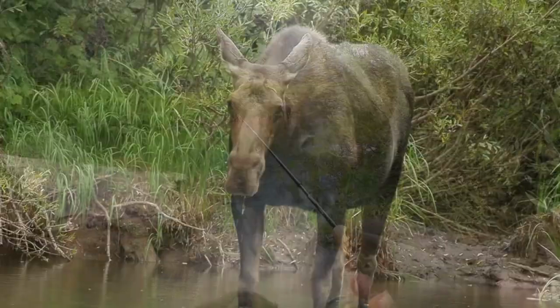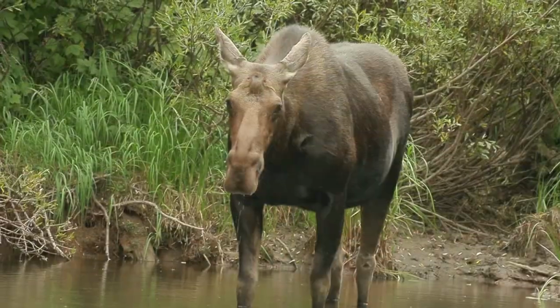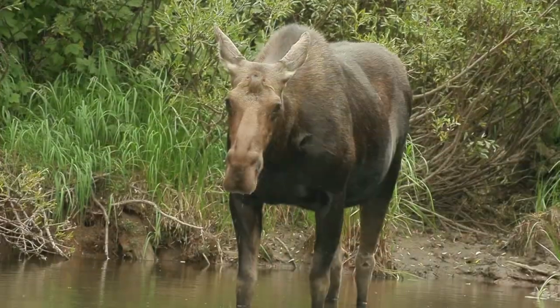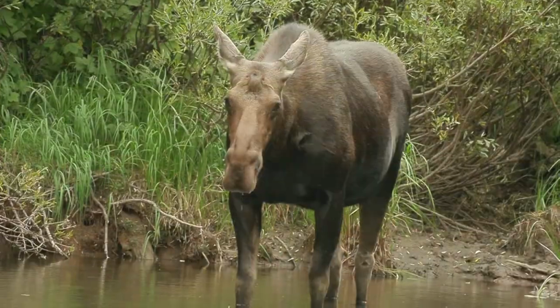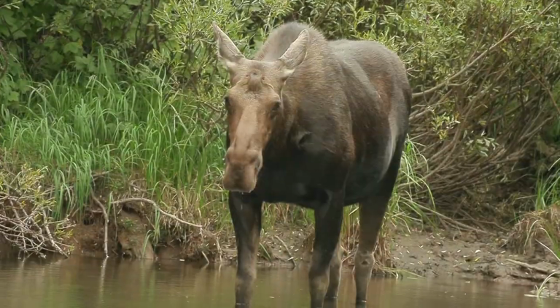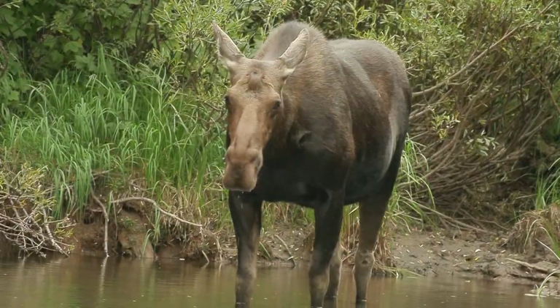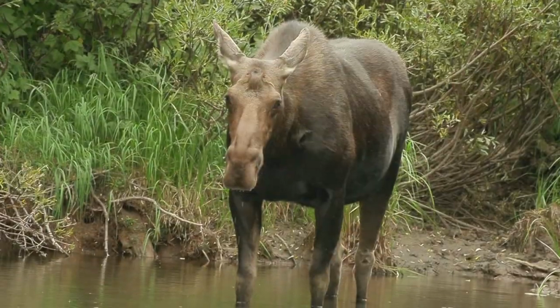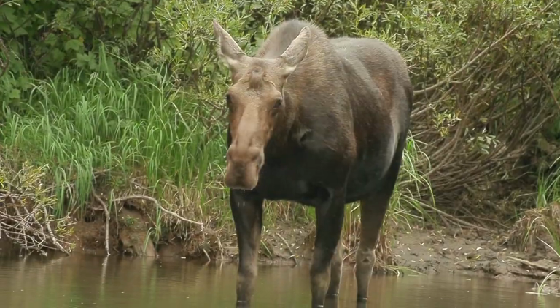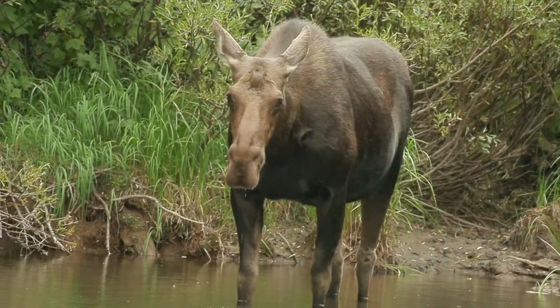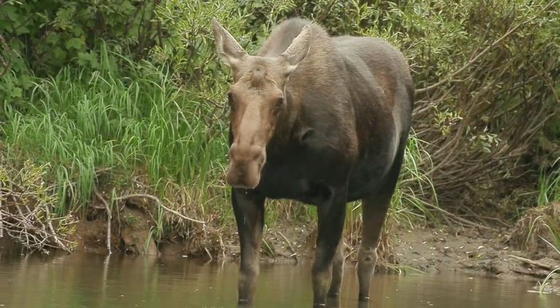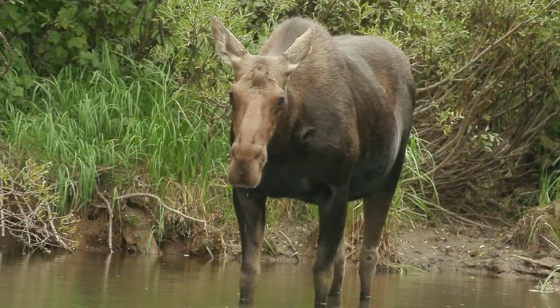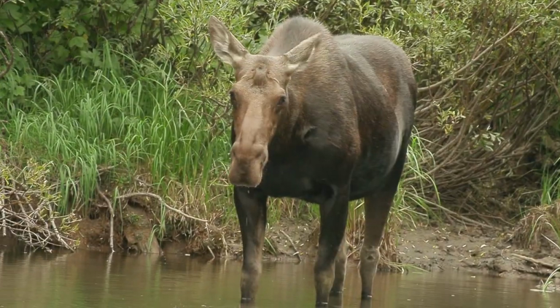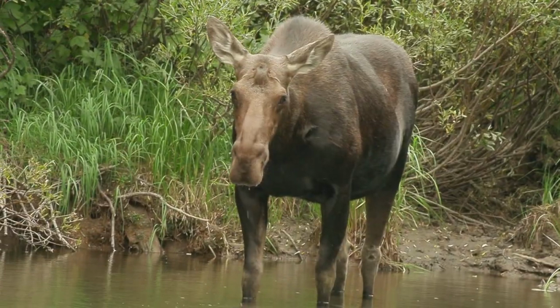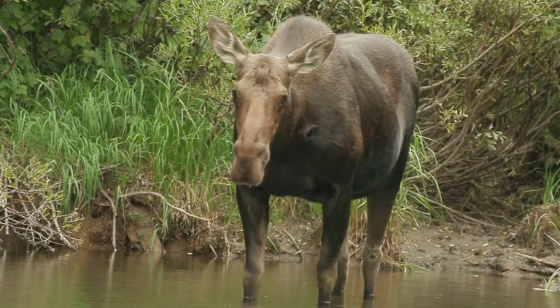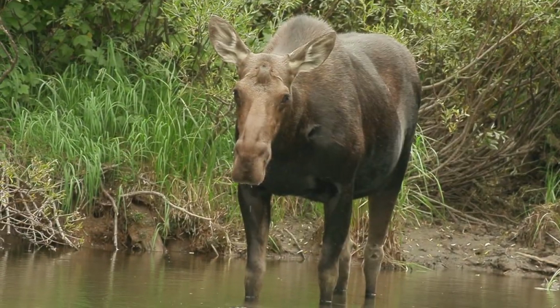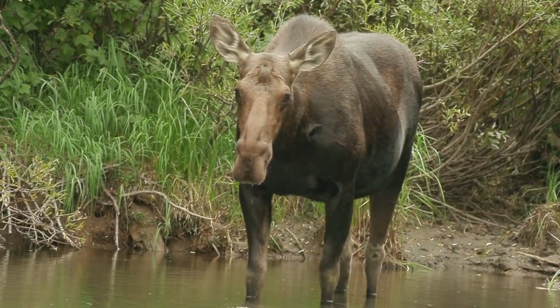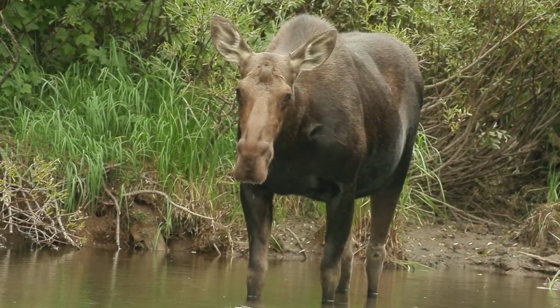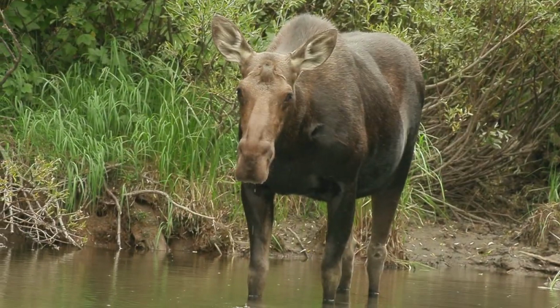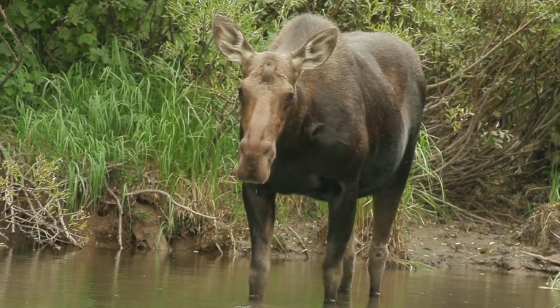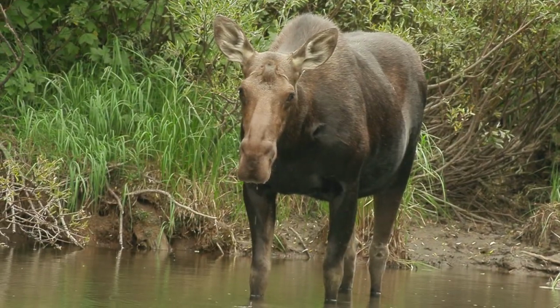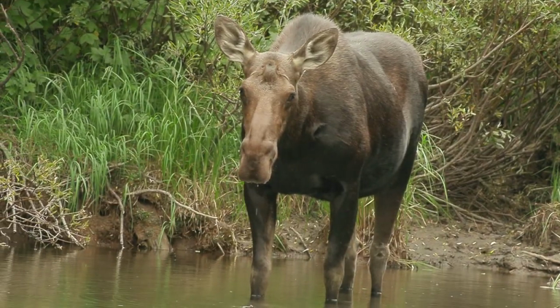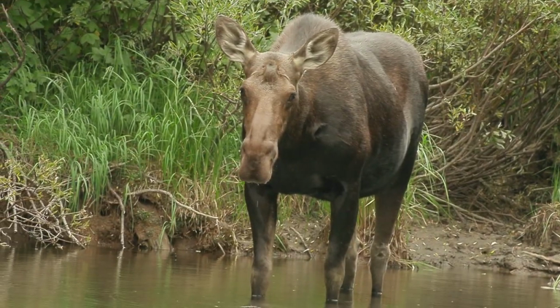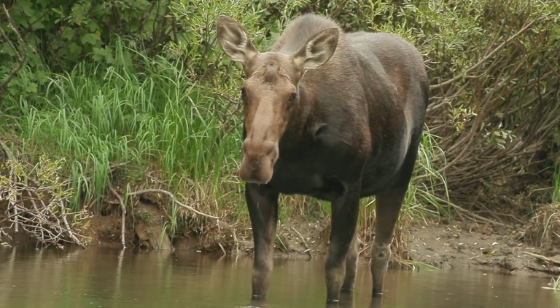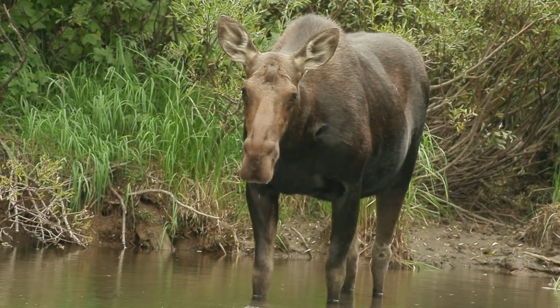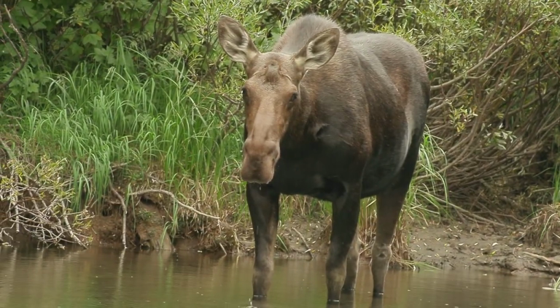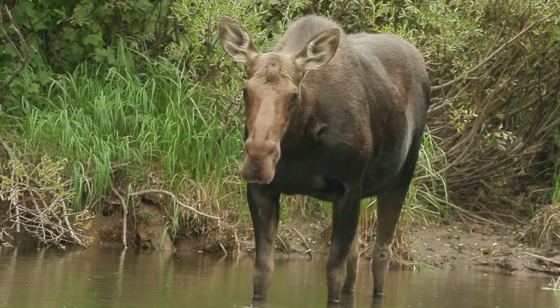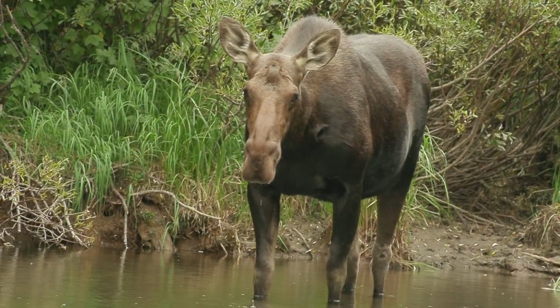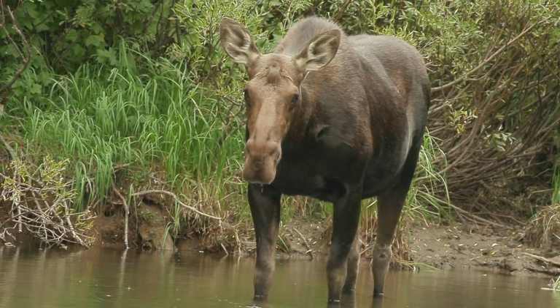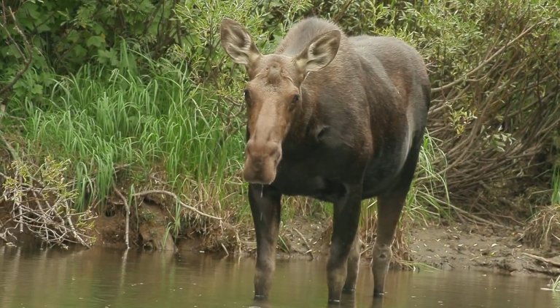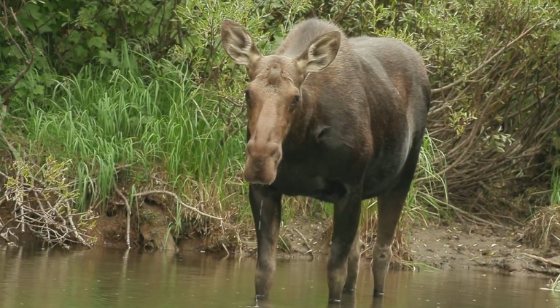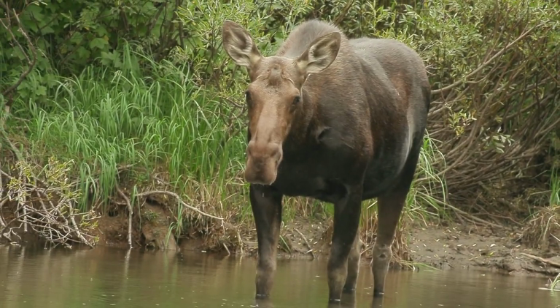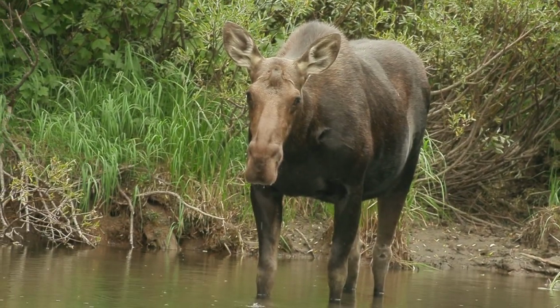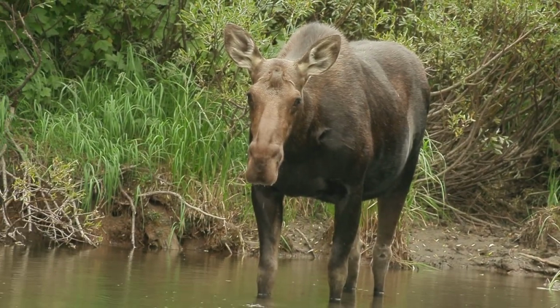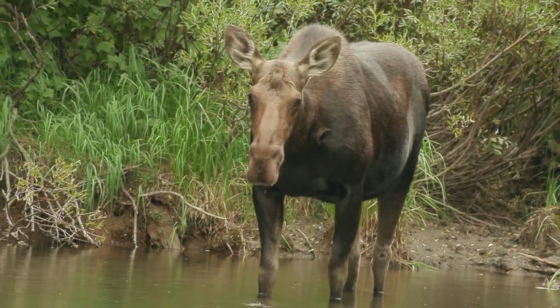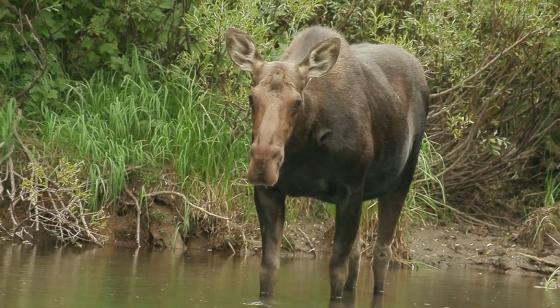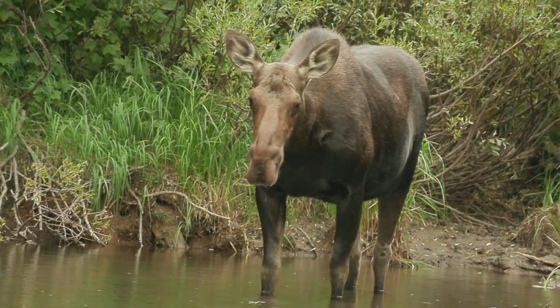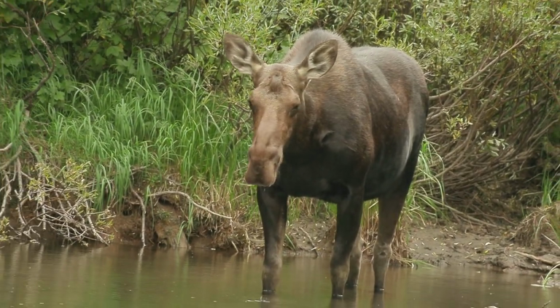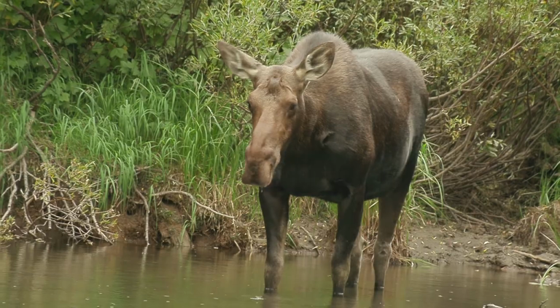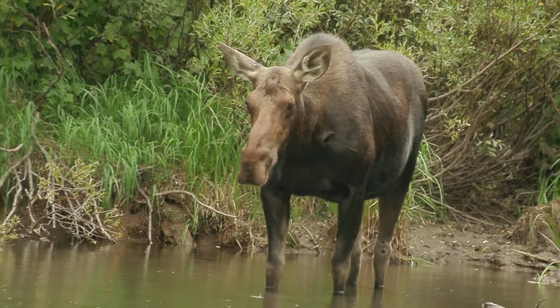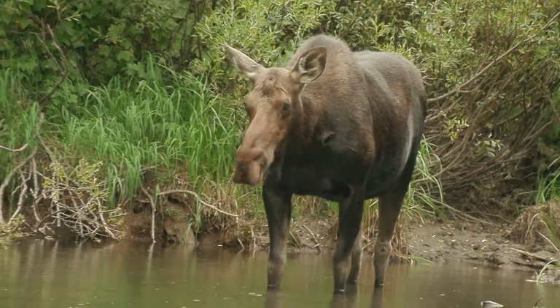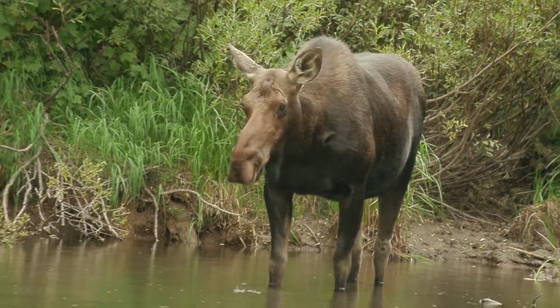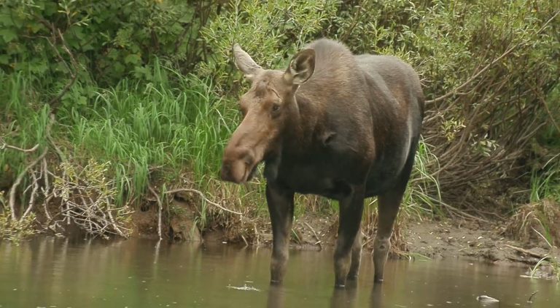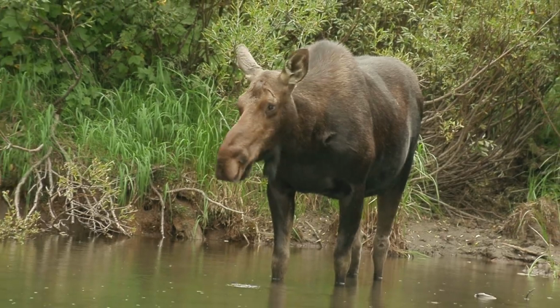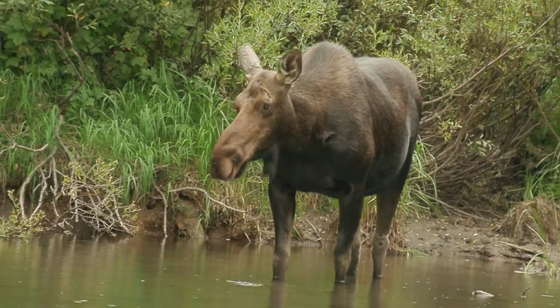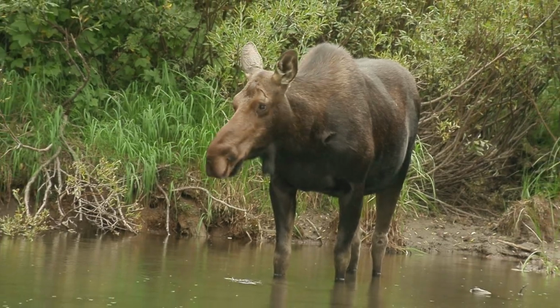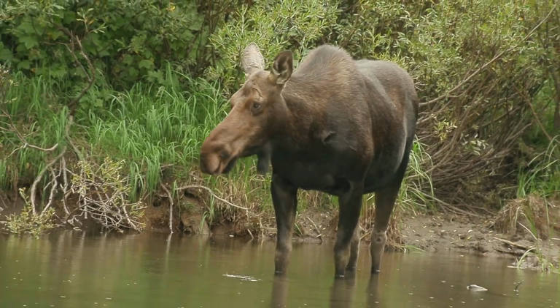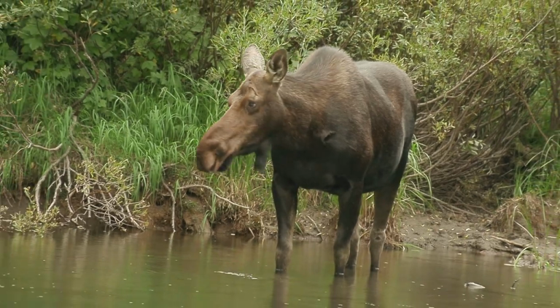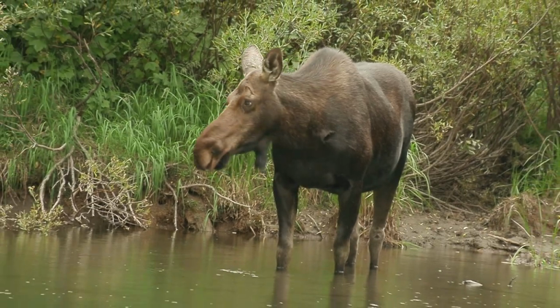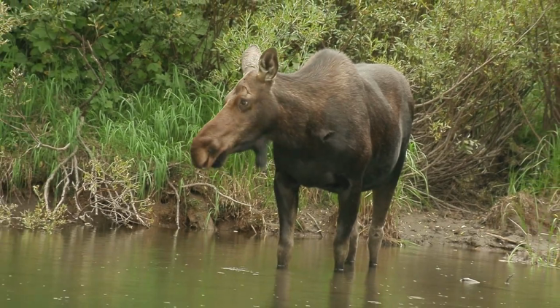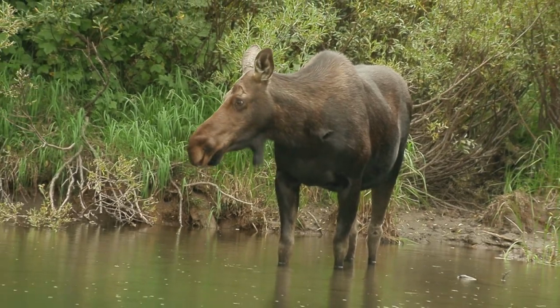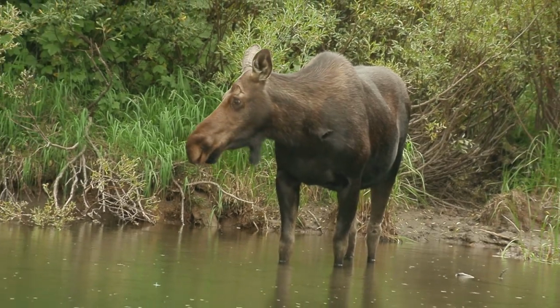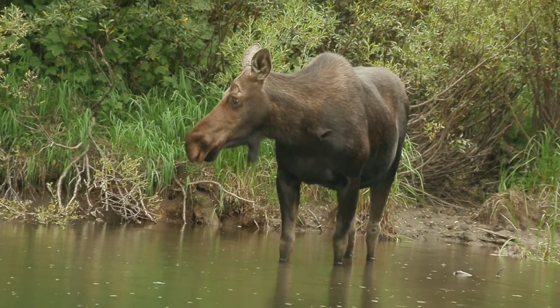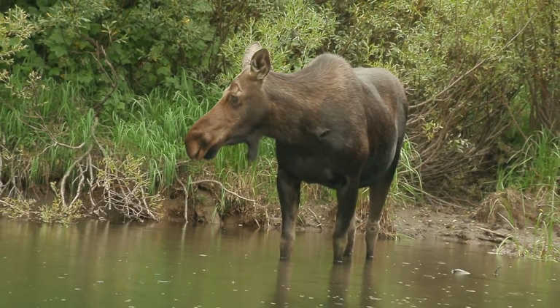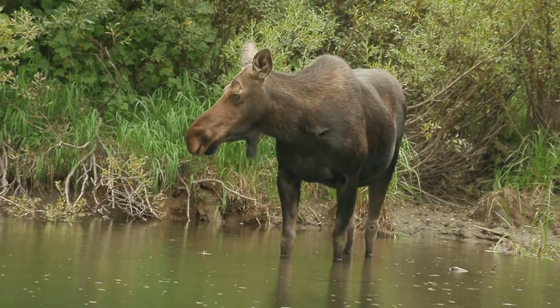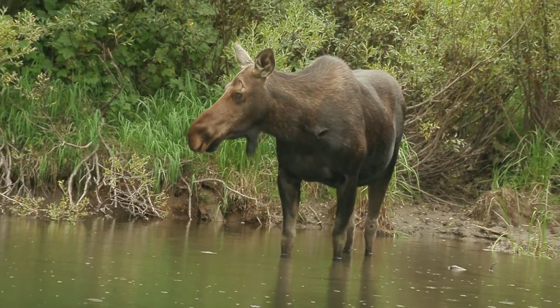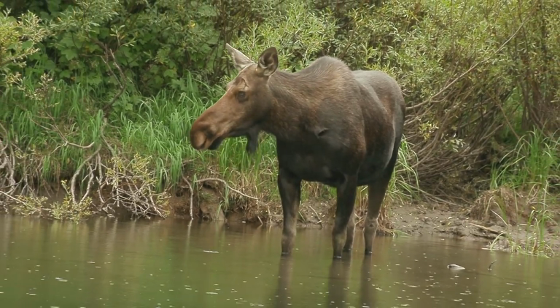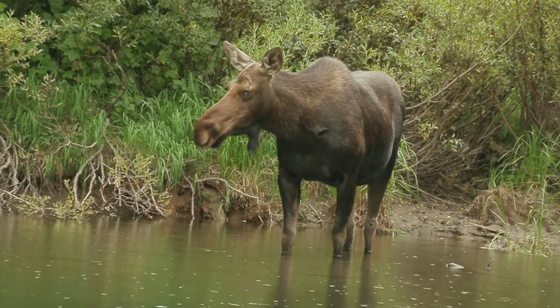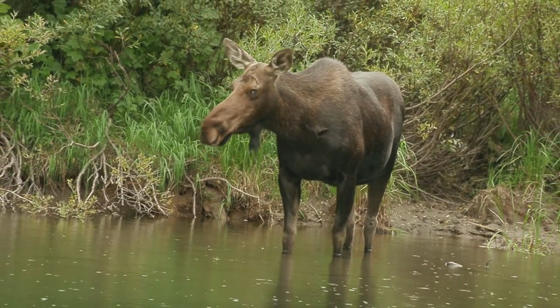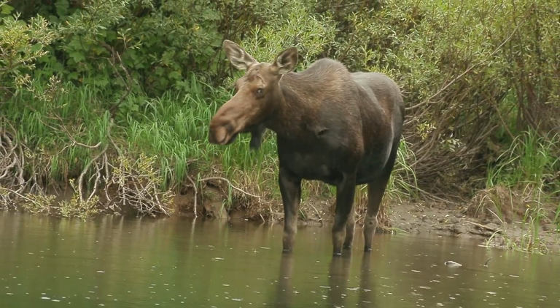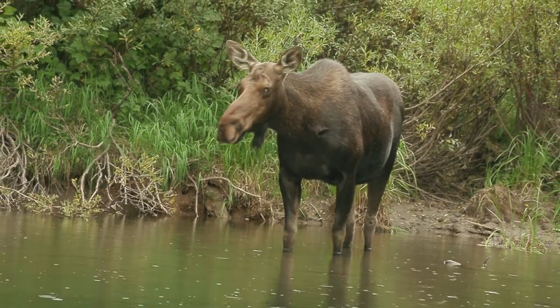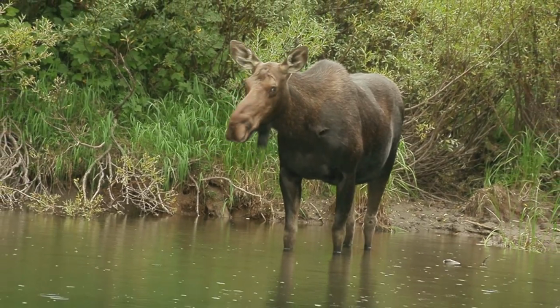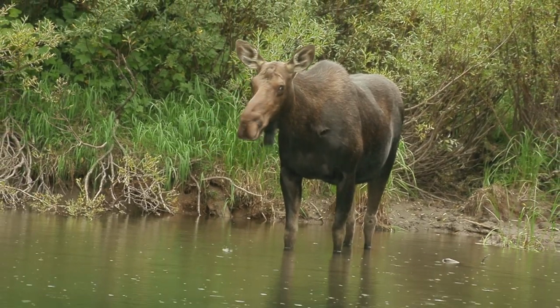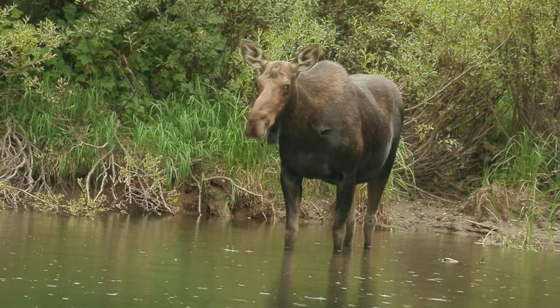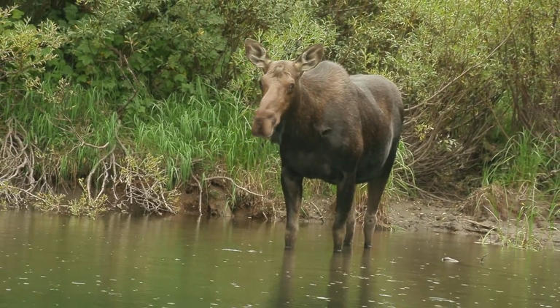Moose are common in Cascade Canyon. As they can be dangerous, it is best to leave if you encounter one.